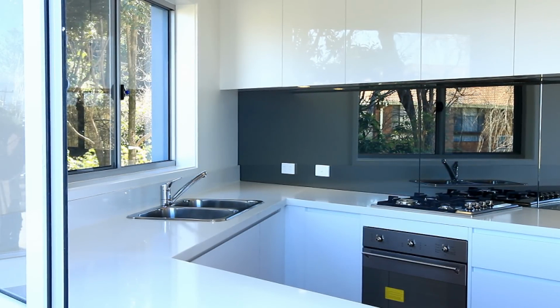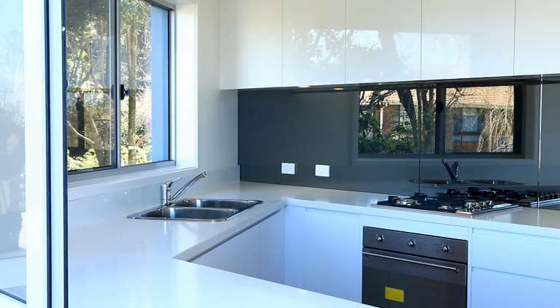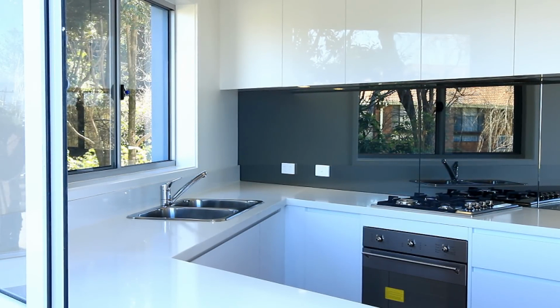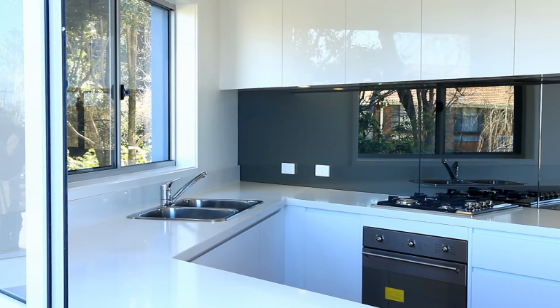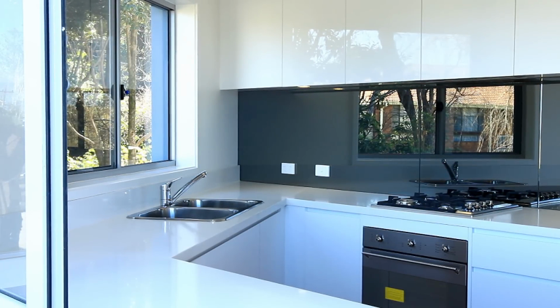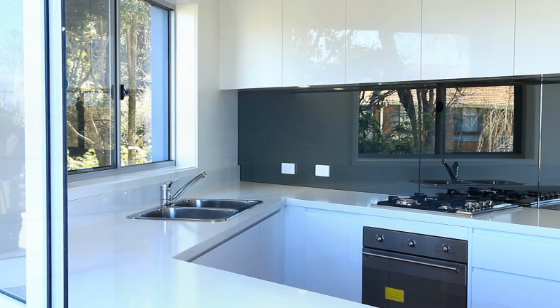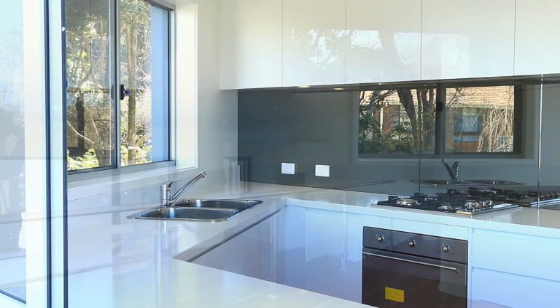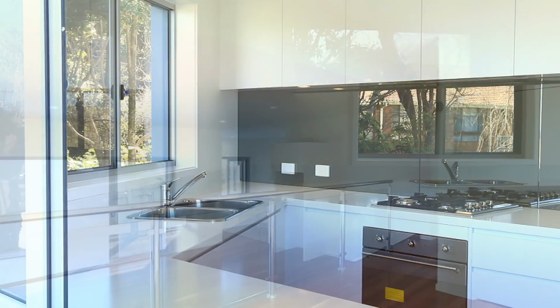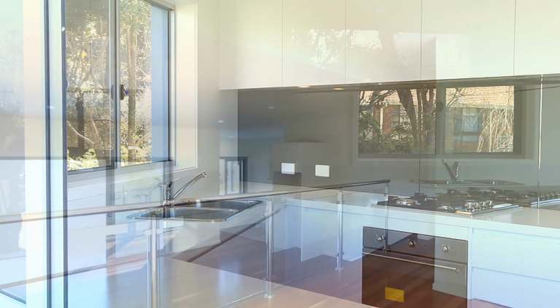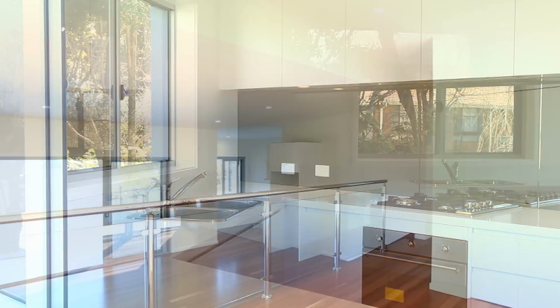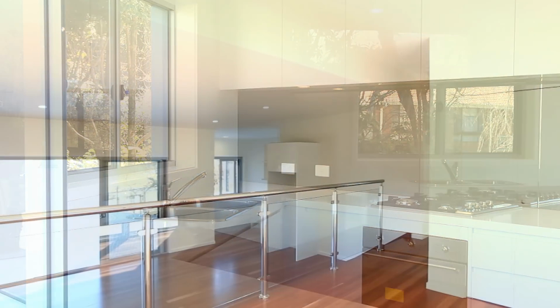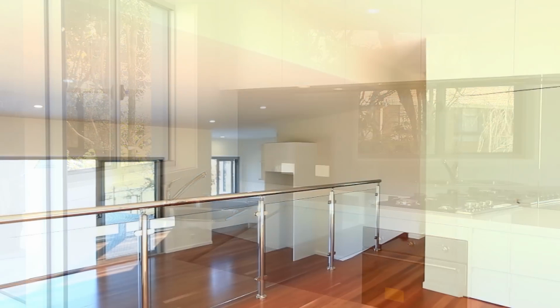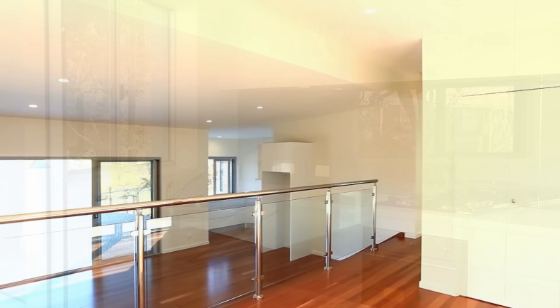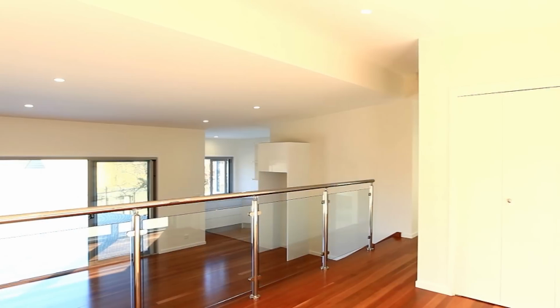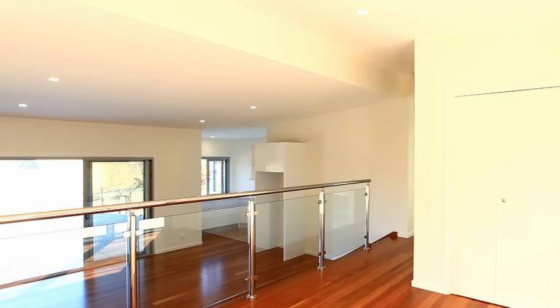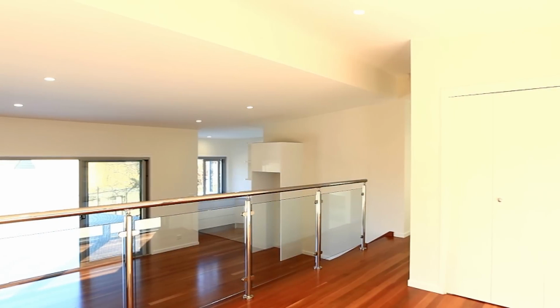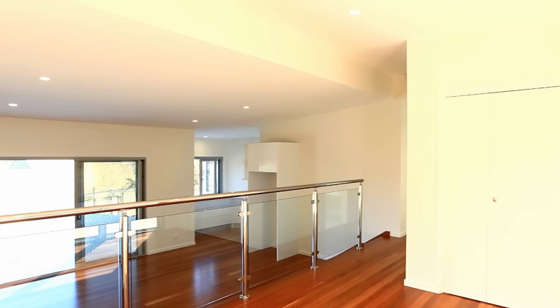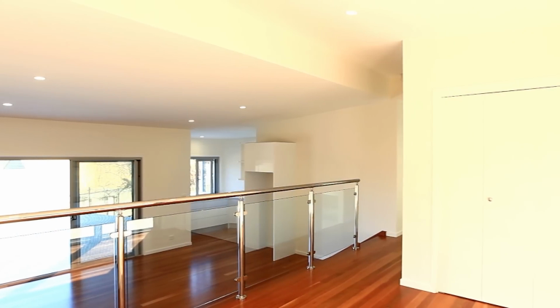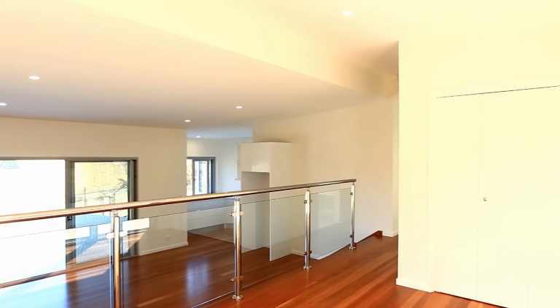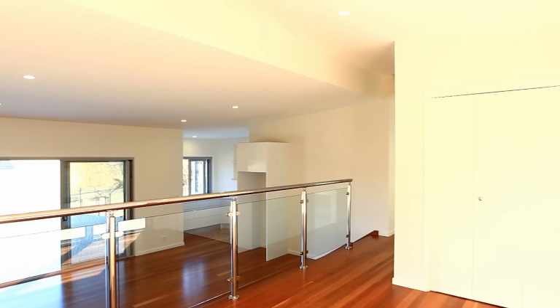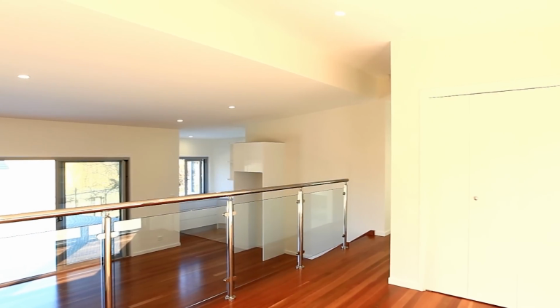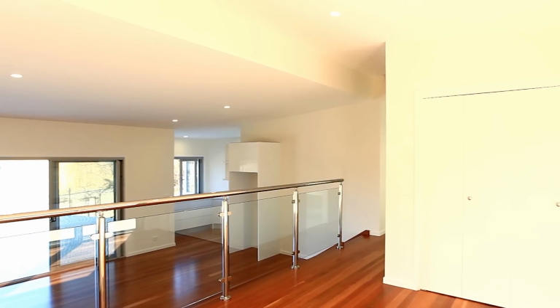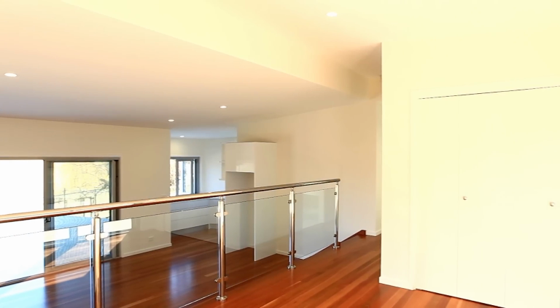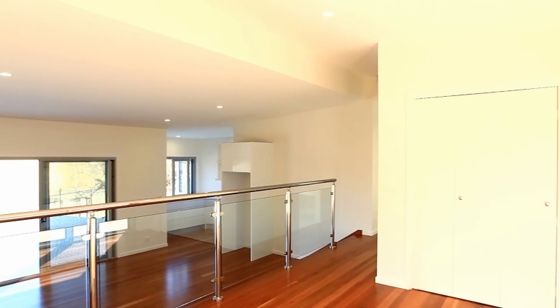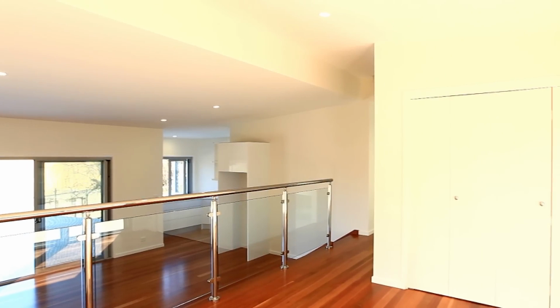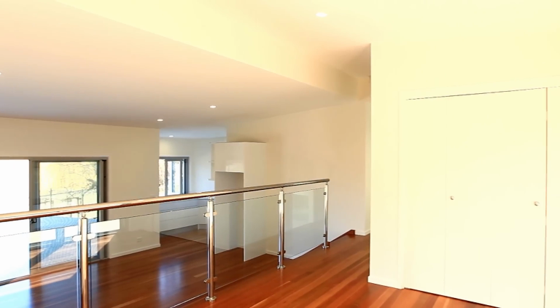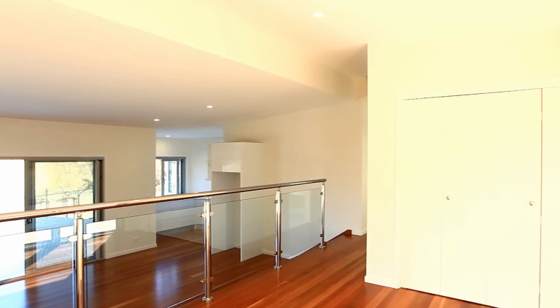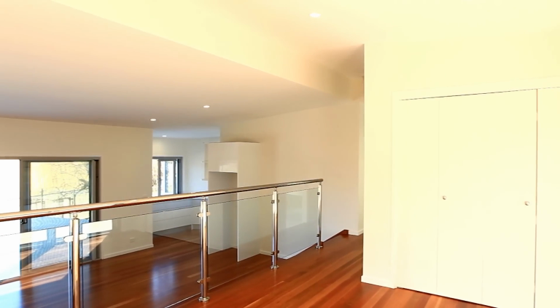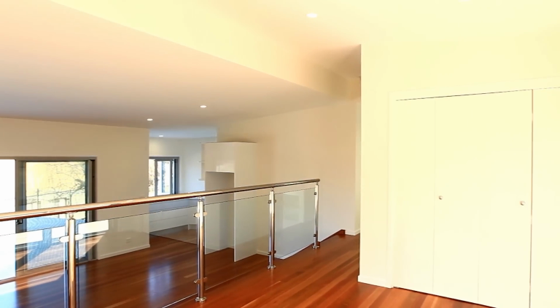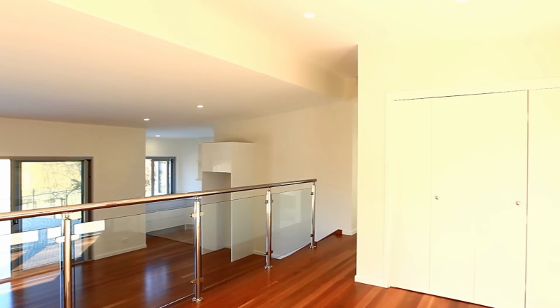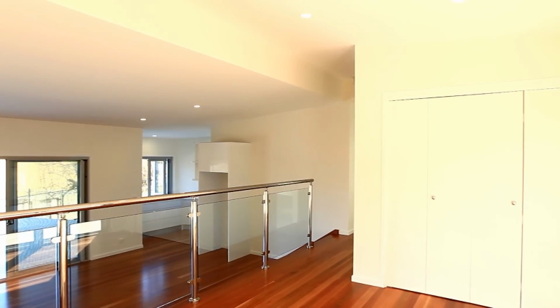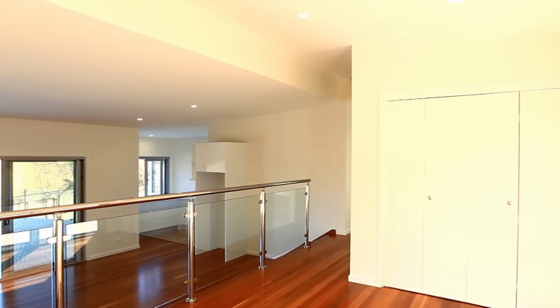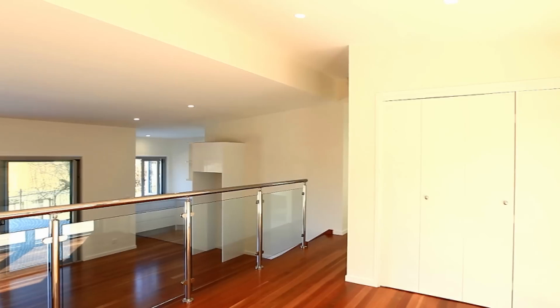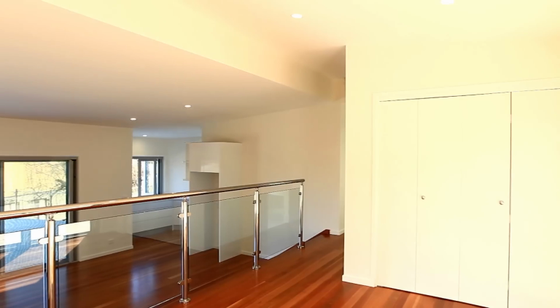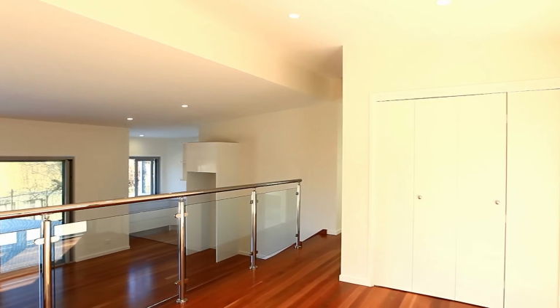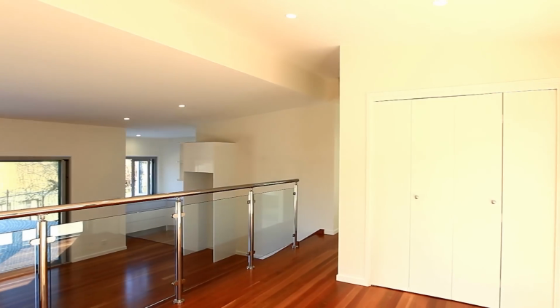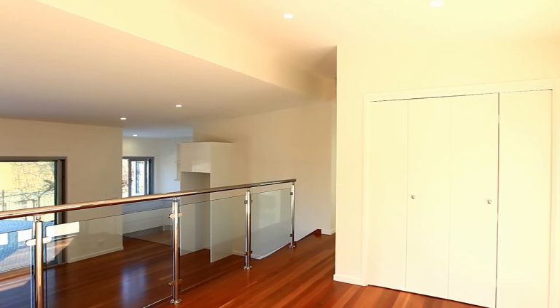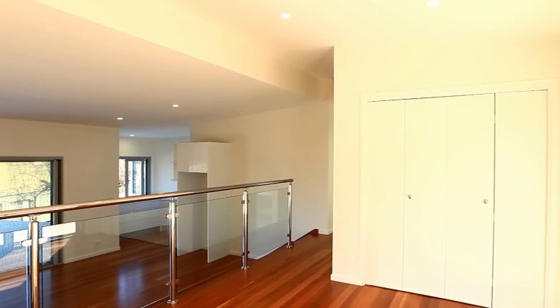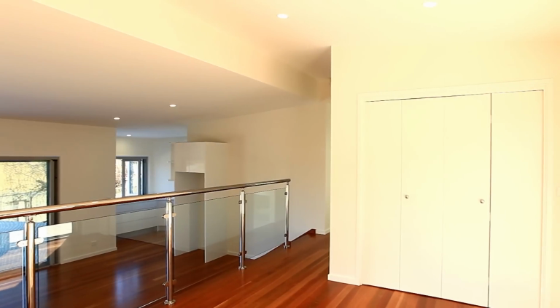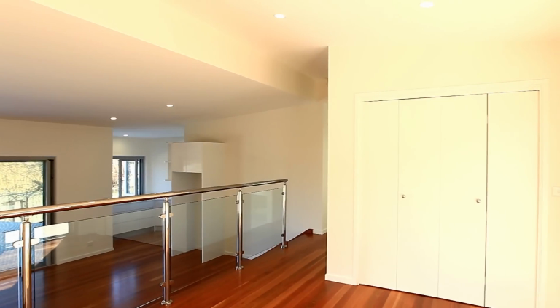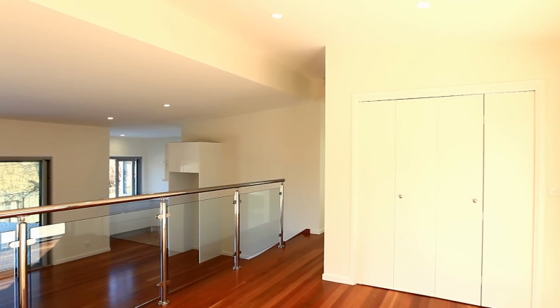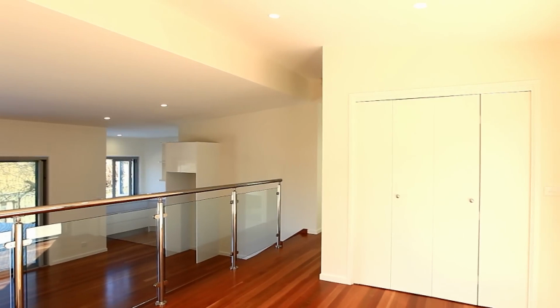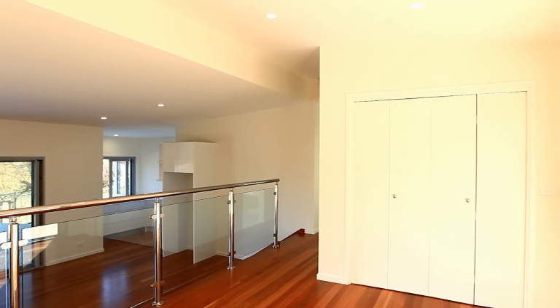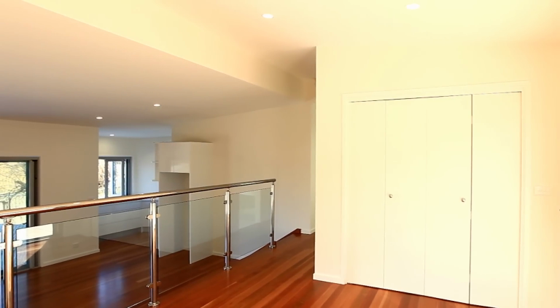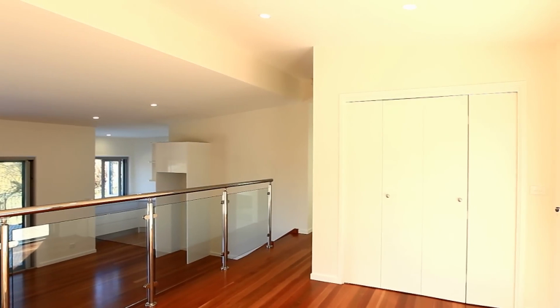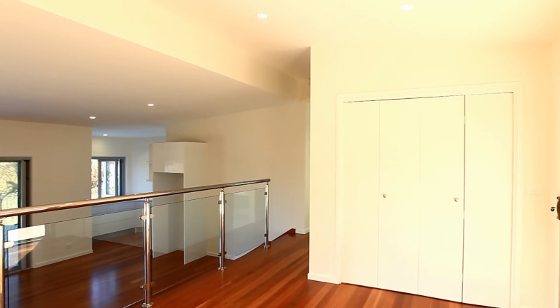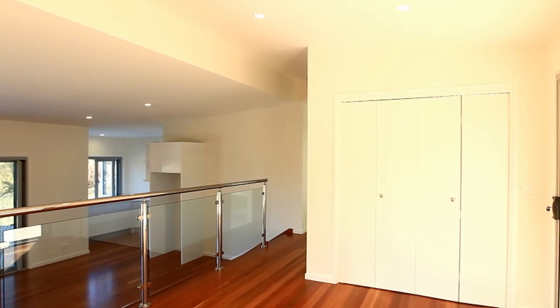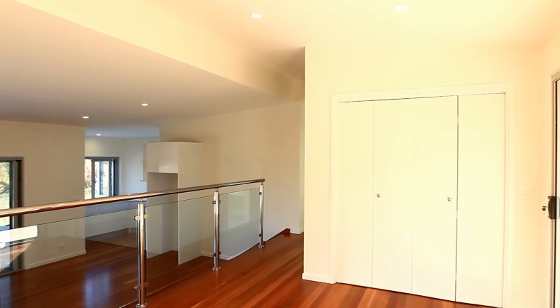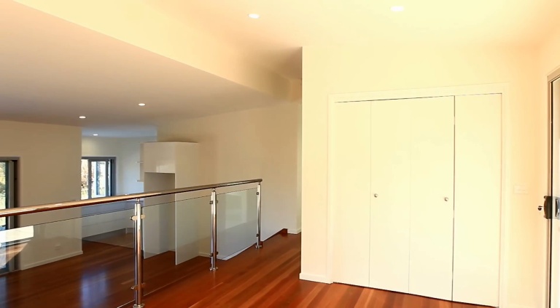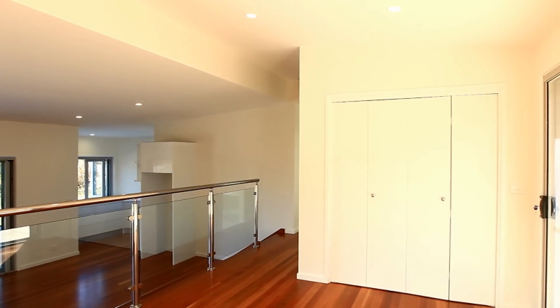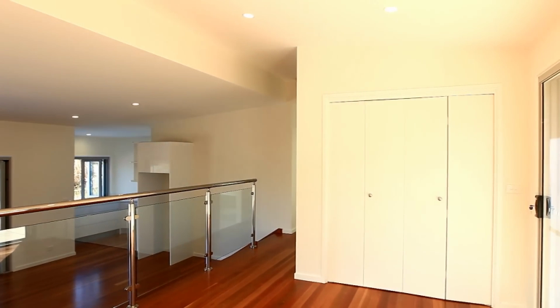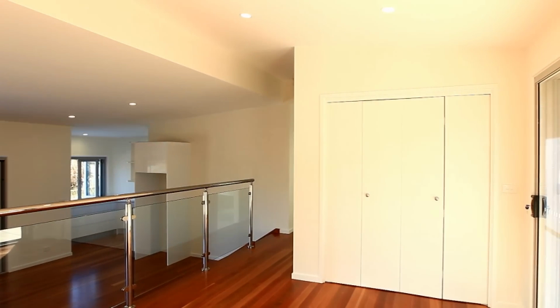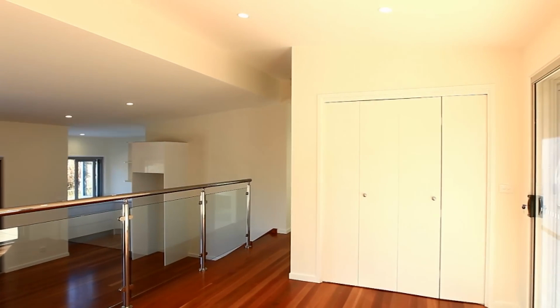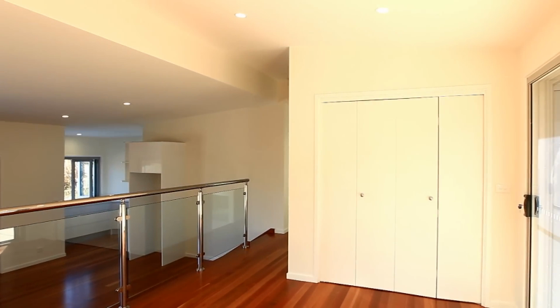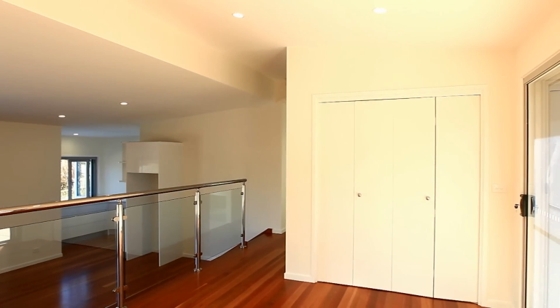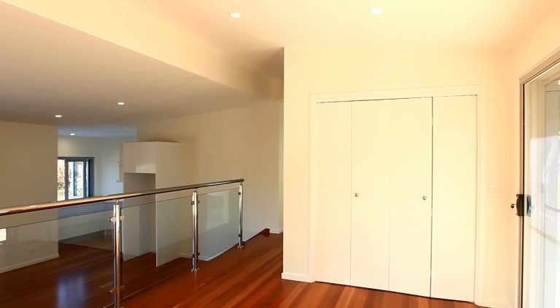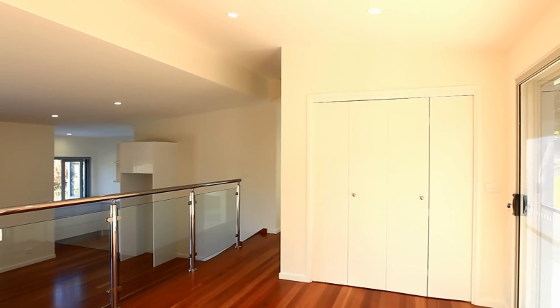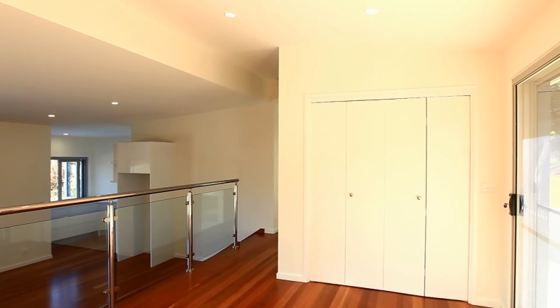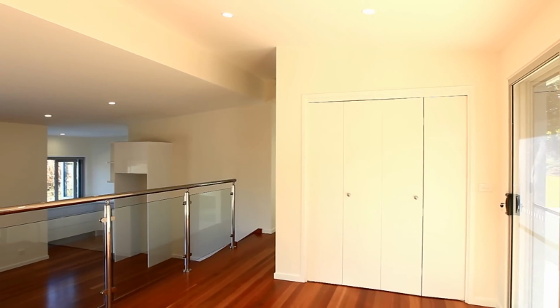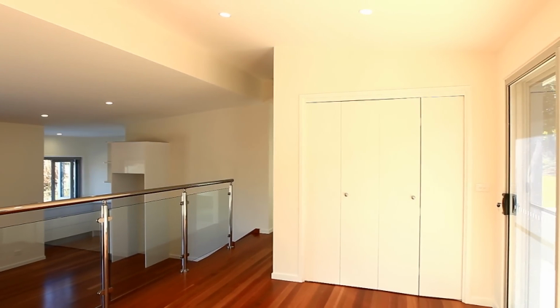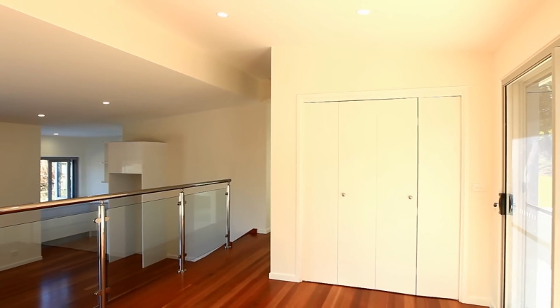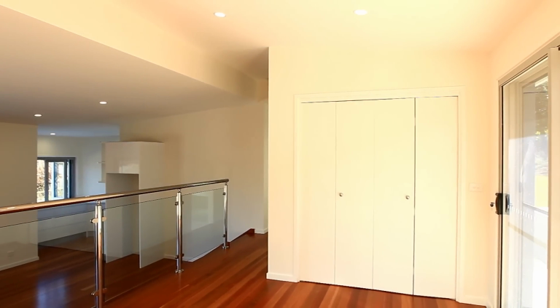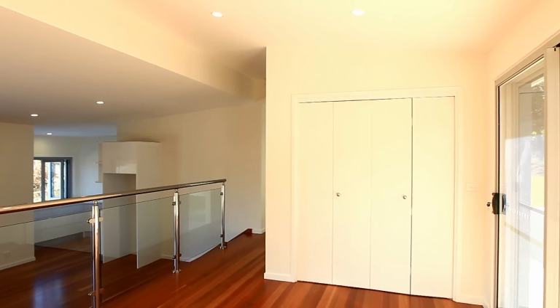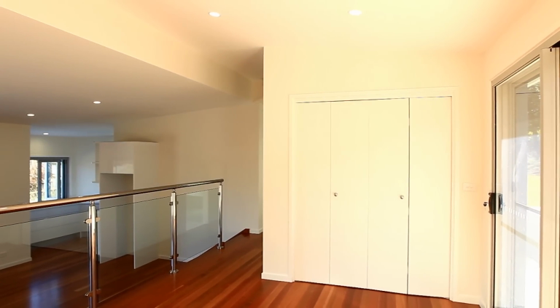There is nothing more to do, nothing more to spend, no strata fees on this seaside villa. Call today and you could be living the coastal dream.